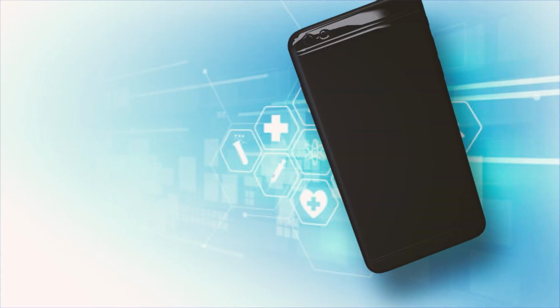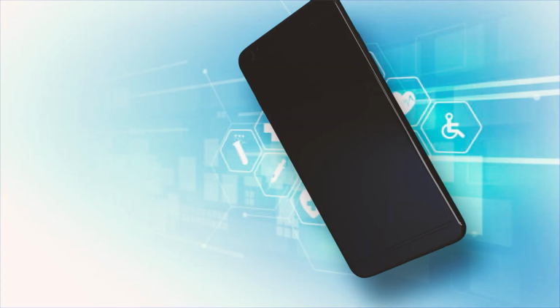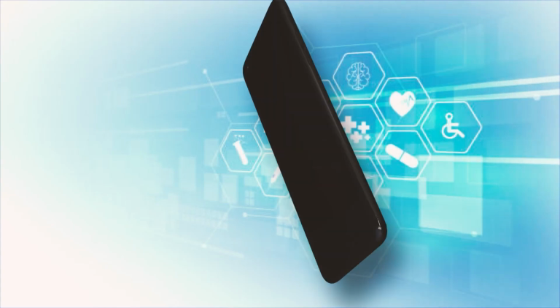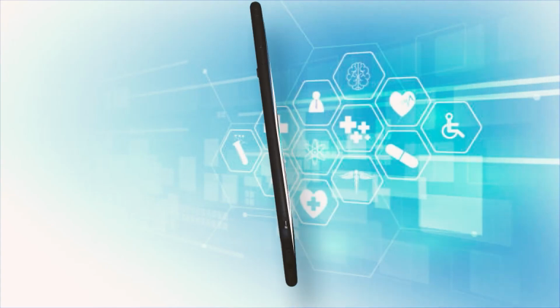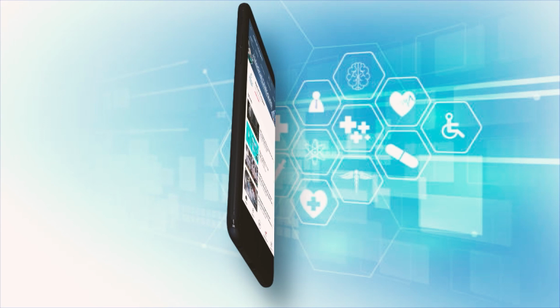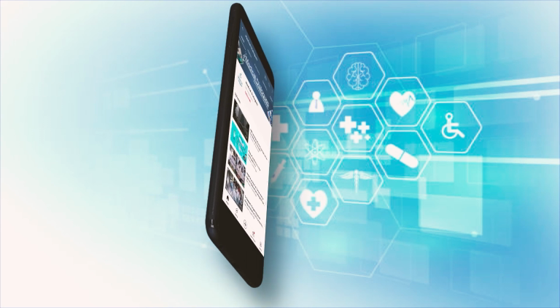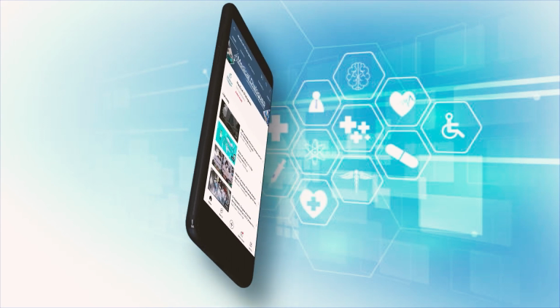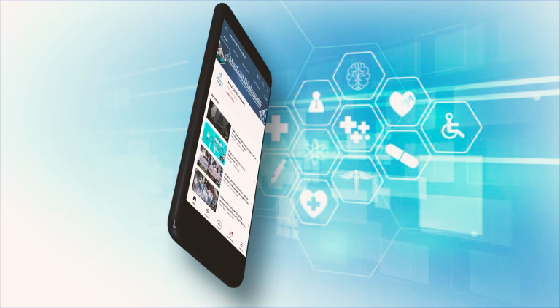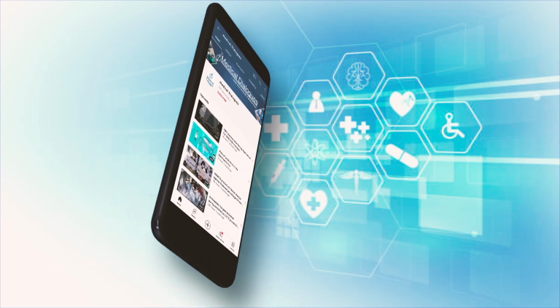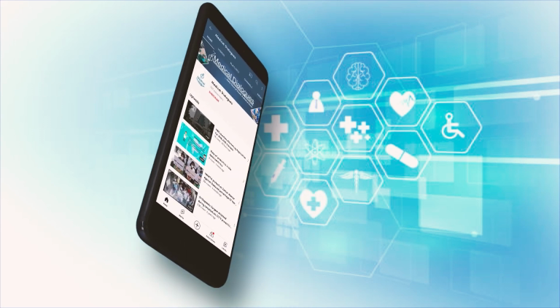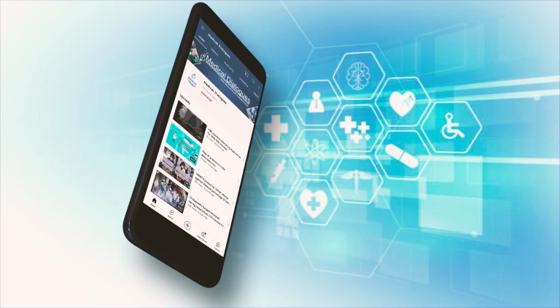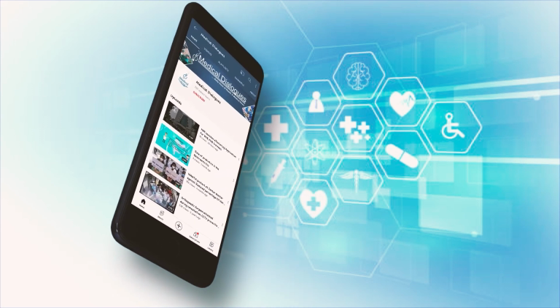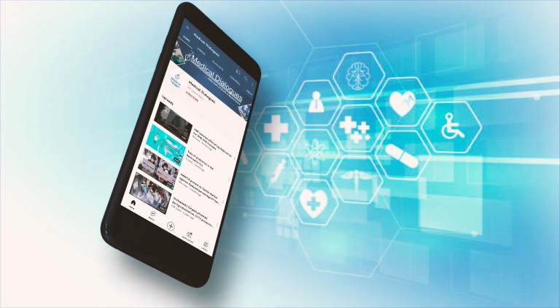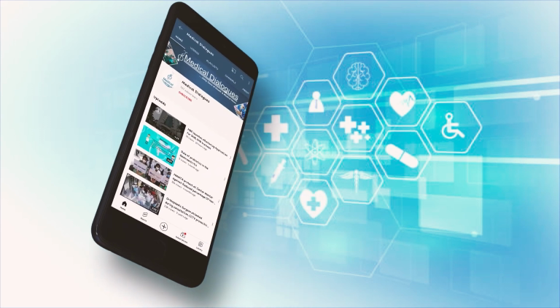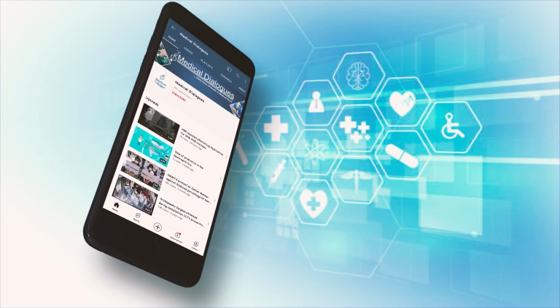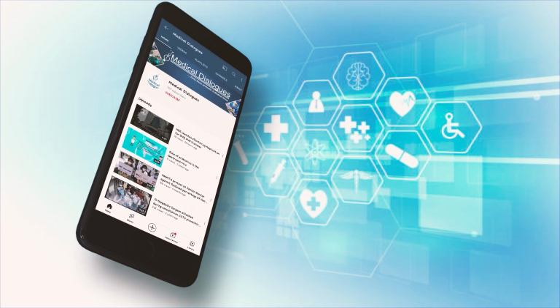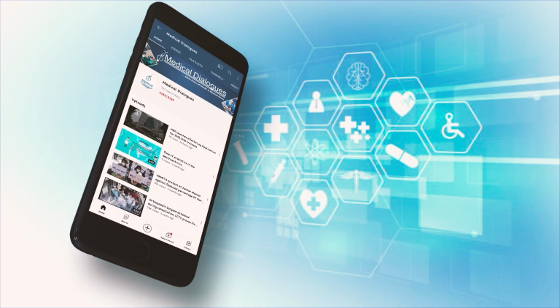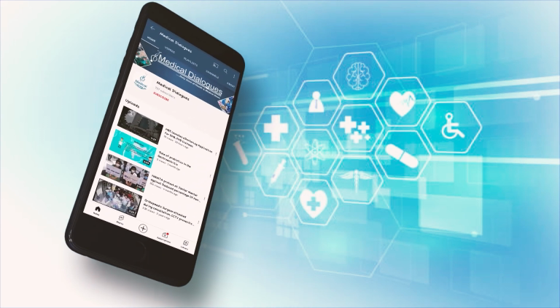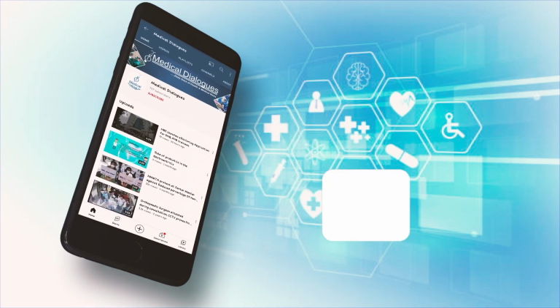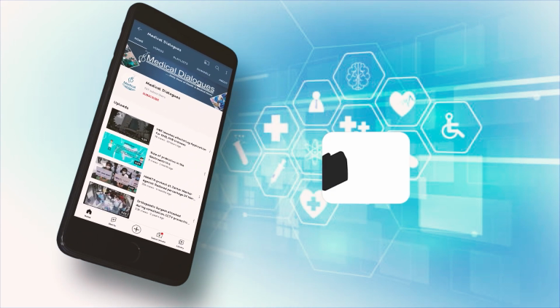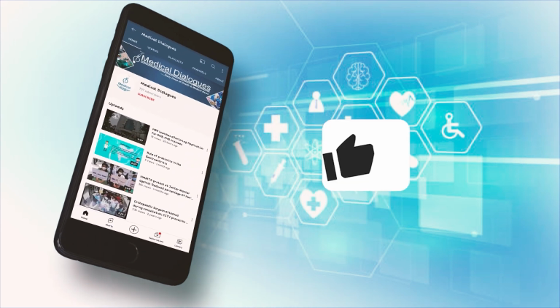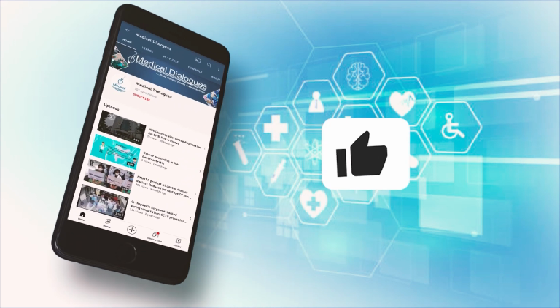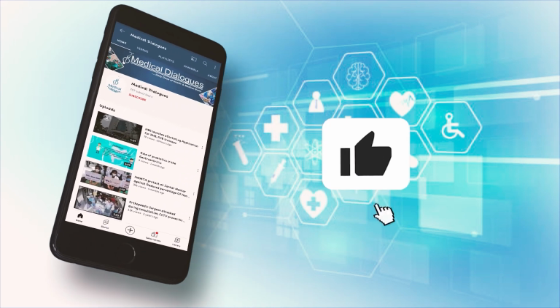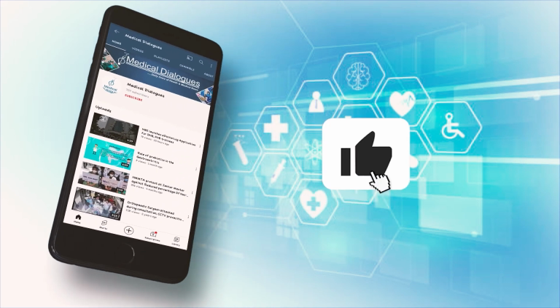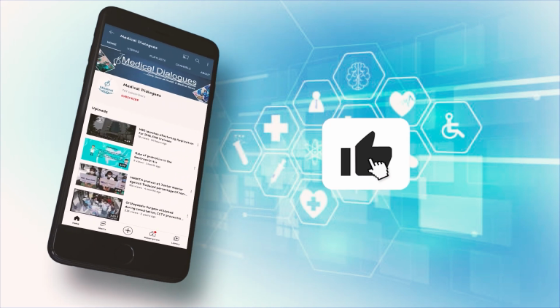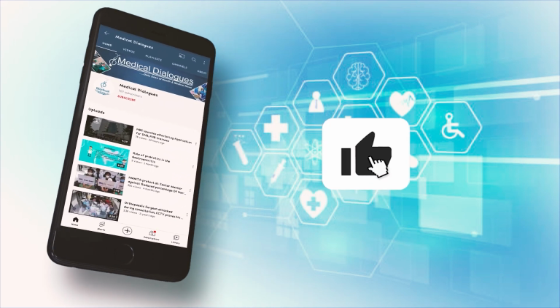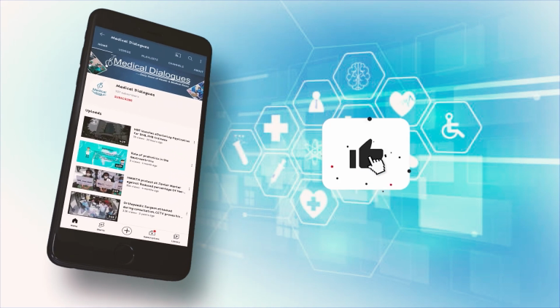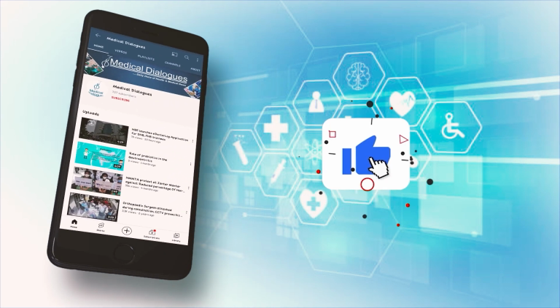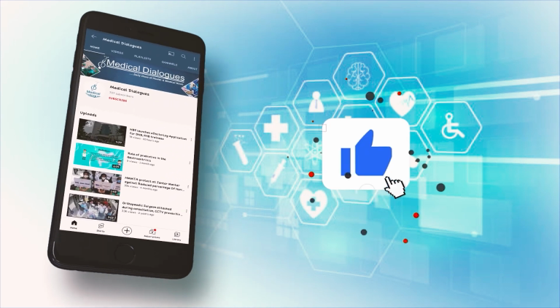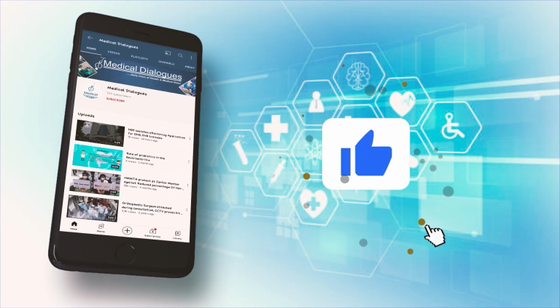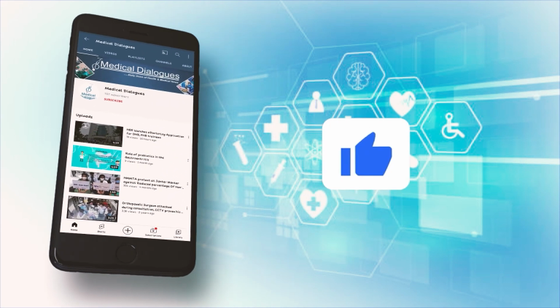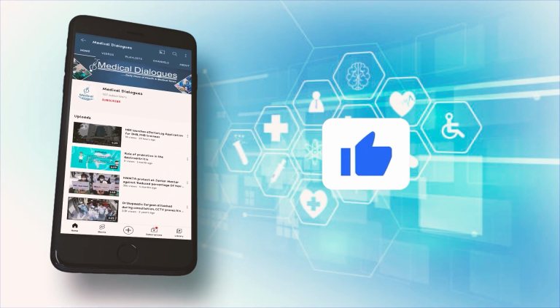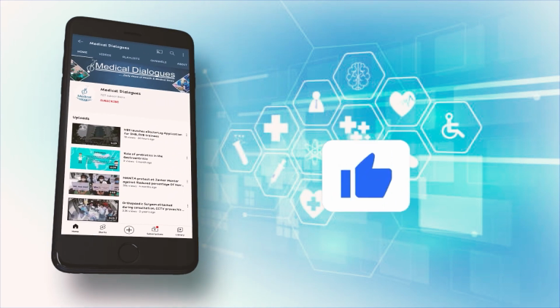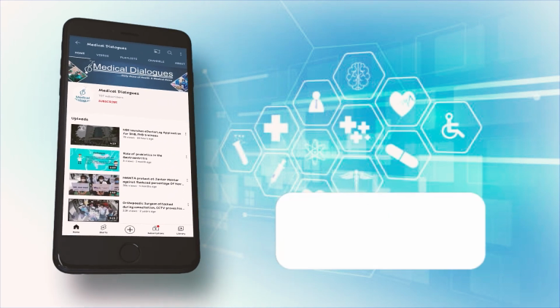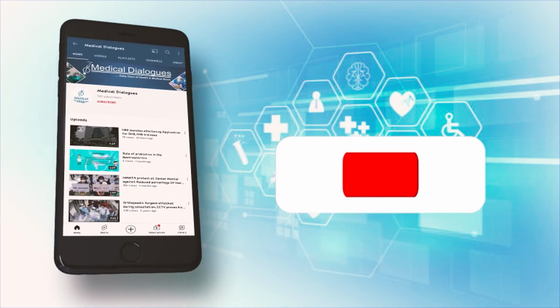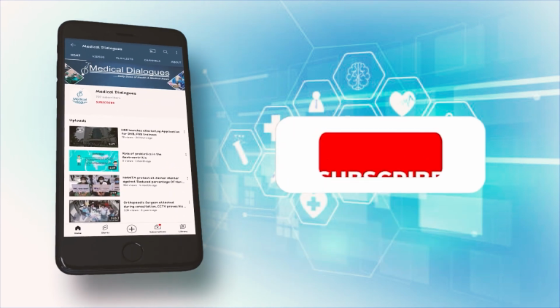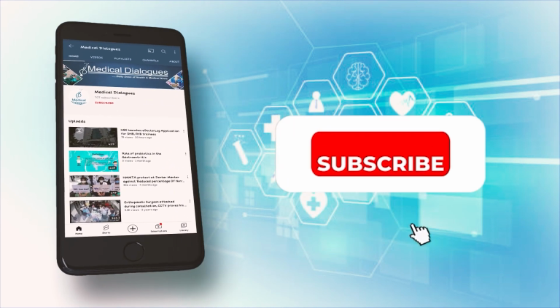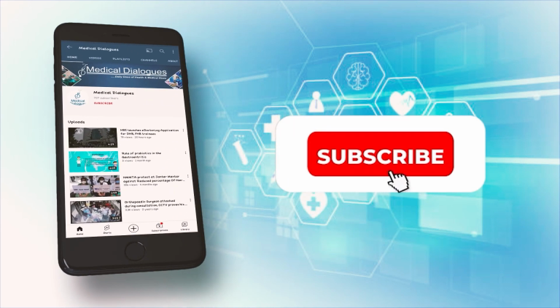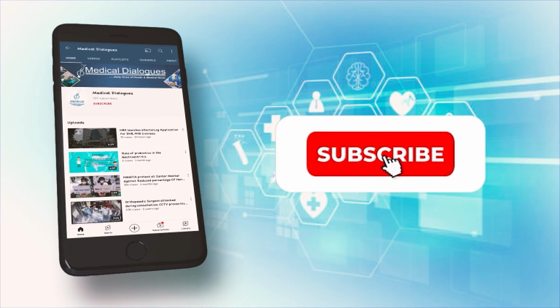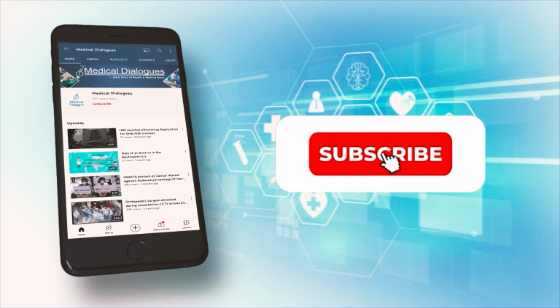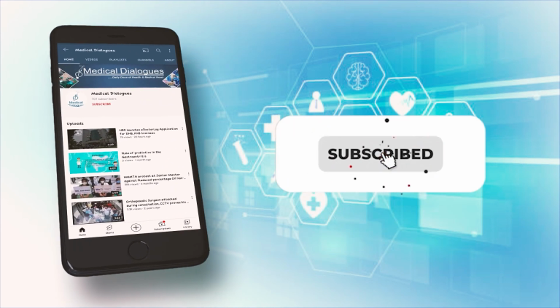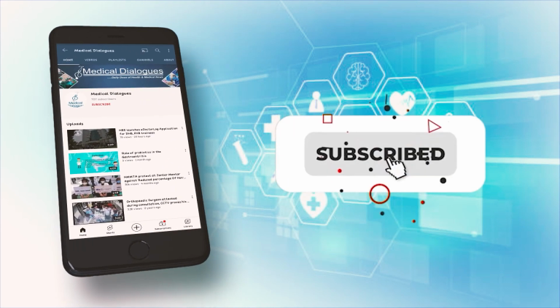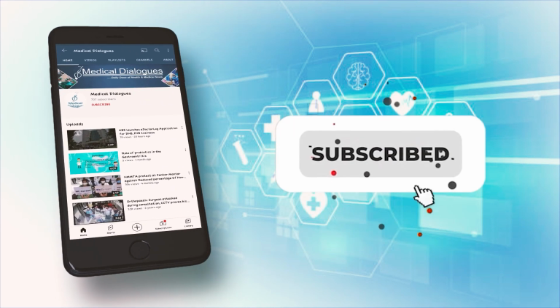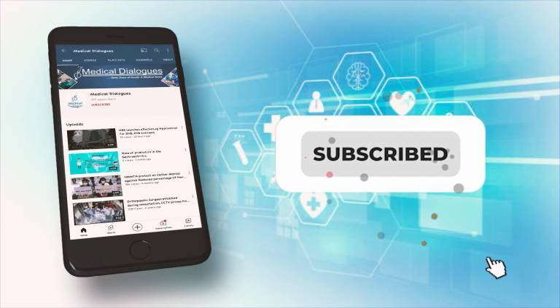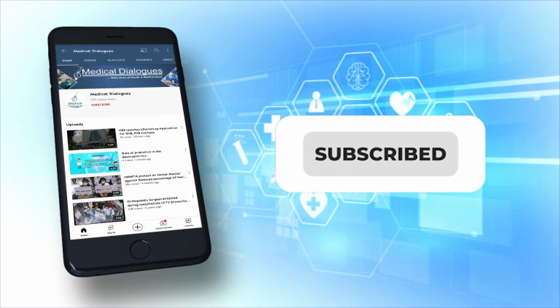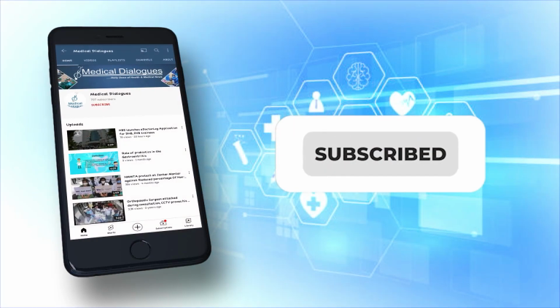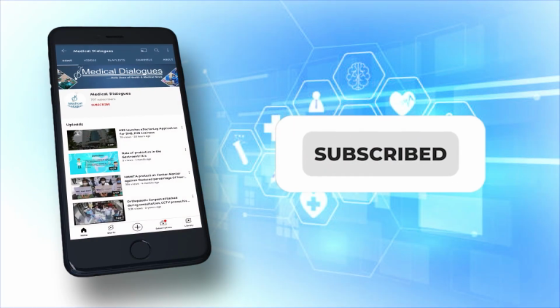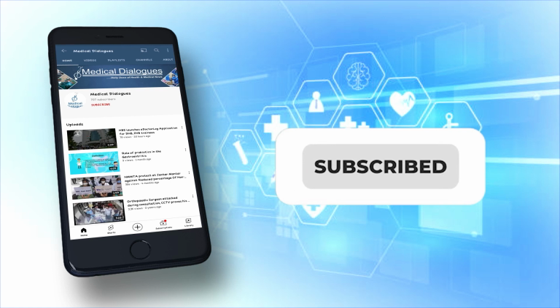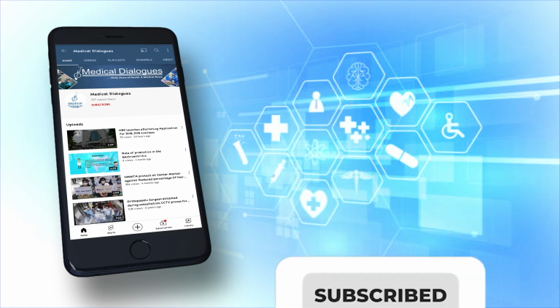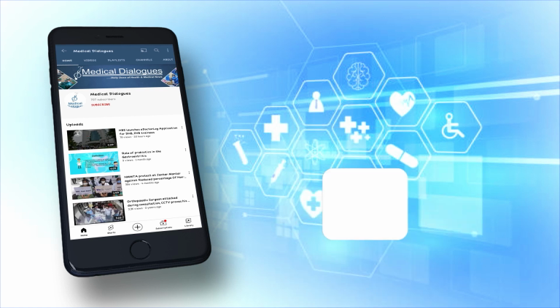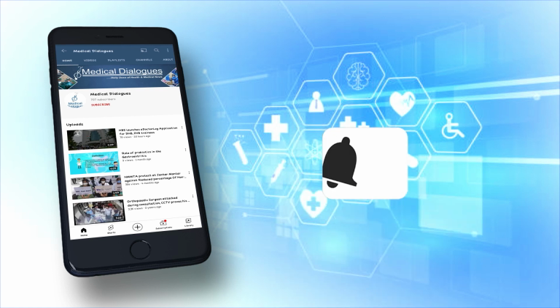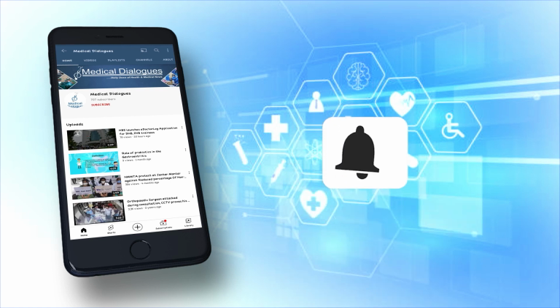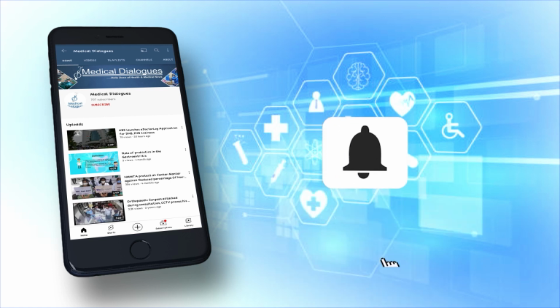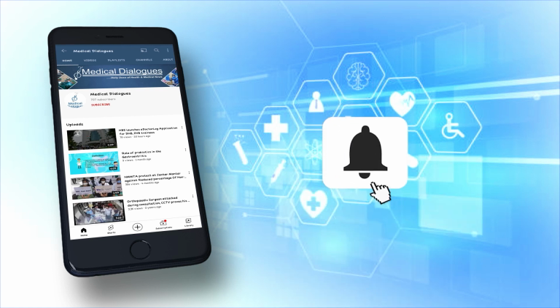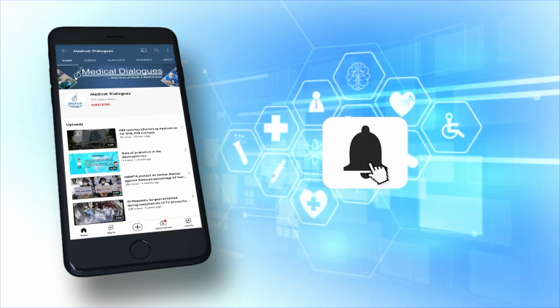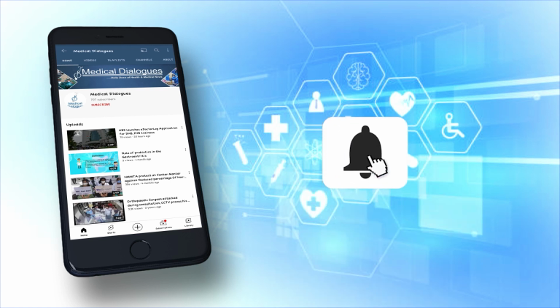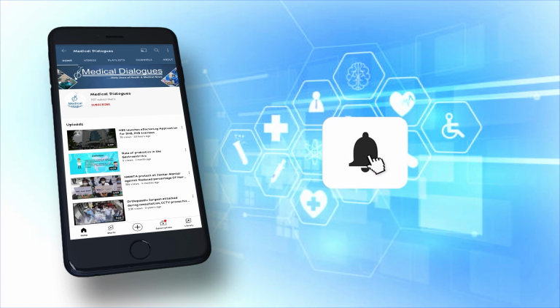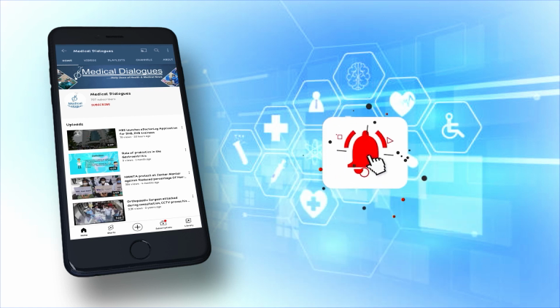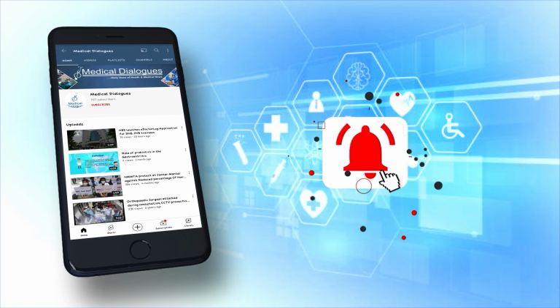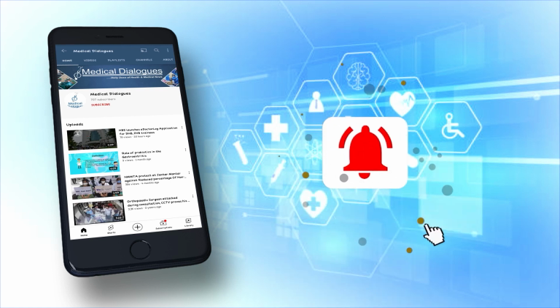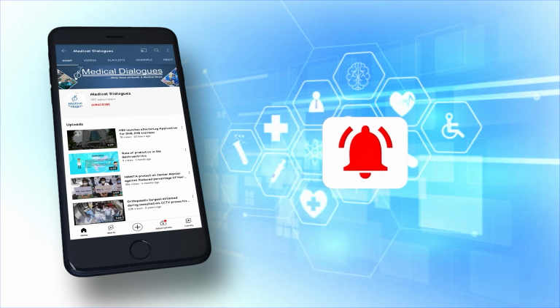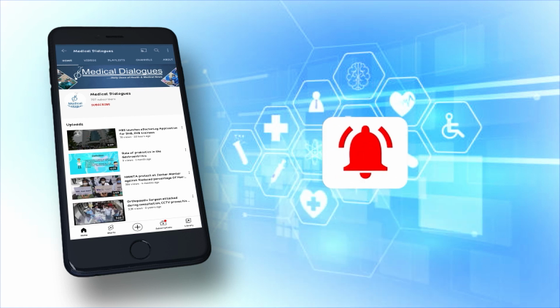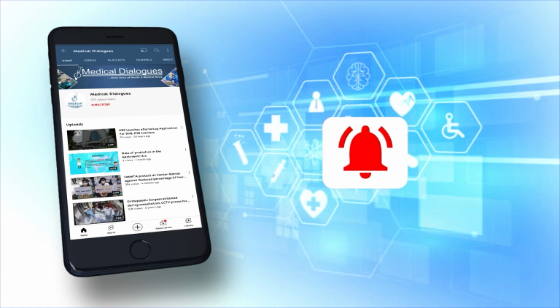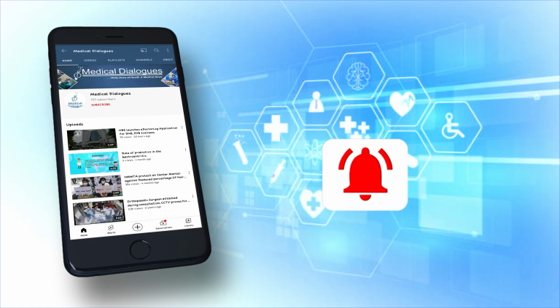Never miss a medical update from Medical Dialogues — like, subscribe, and press the bell icon.